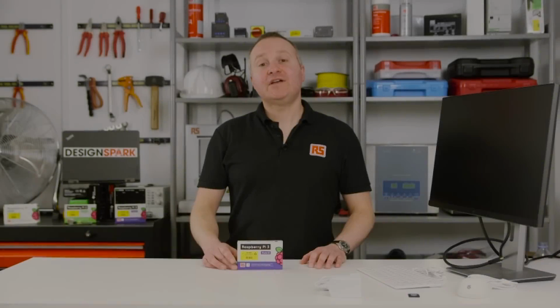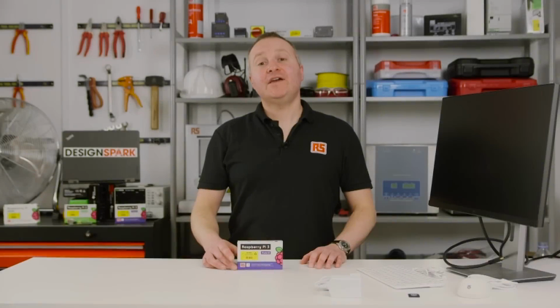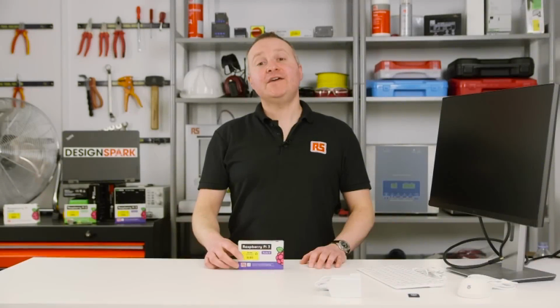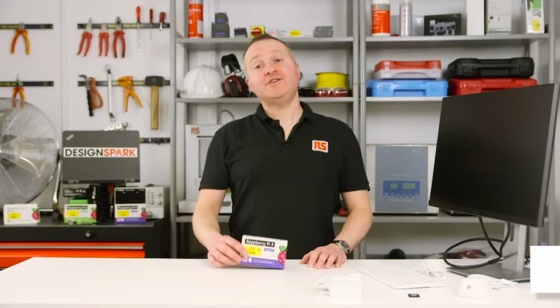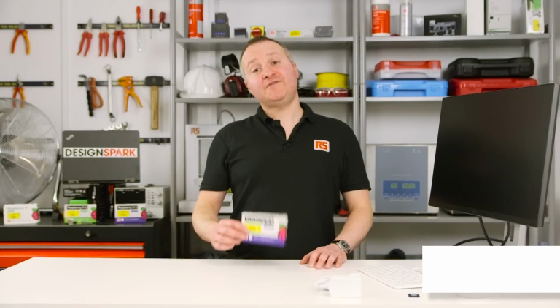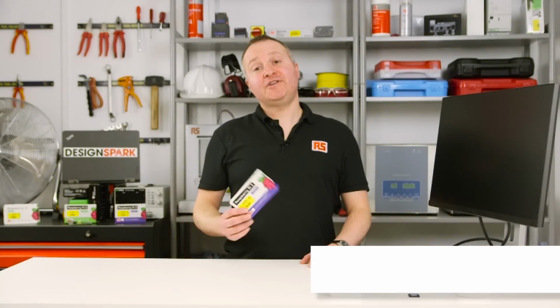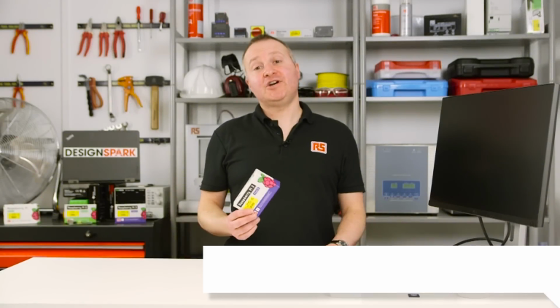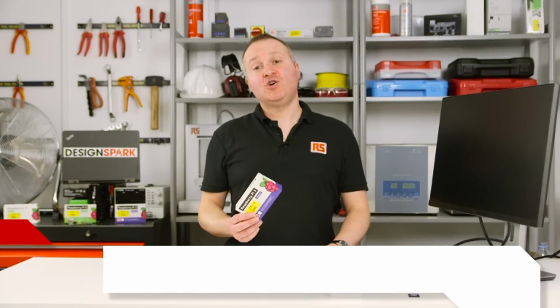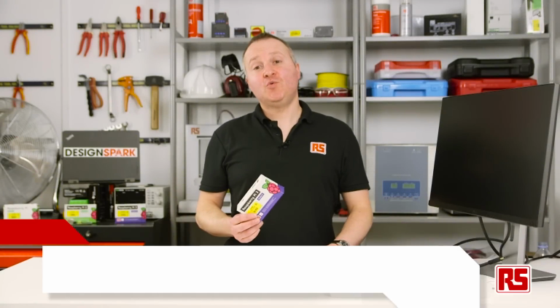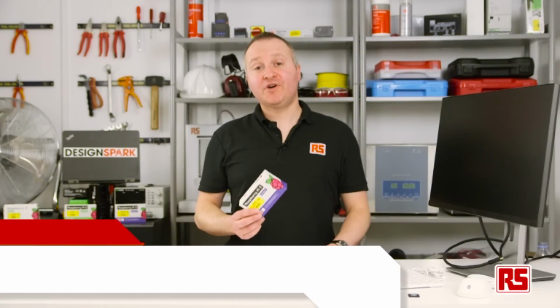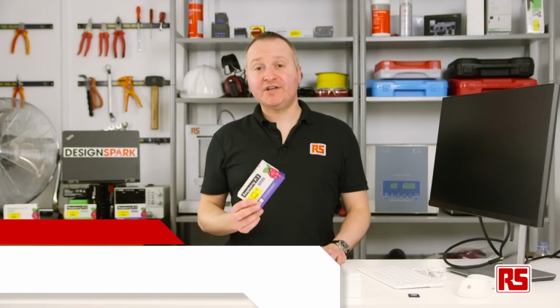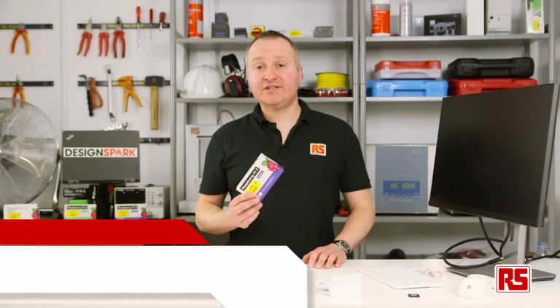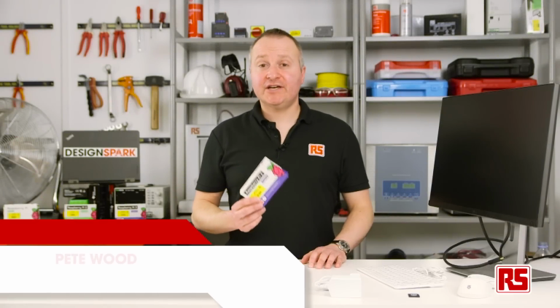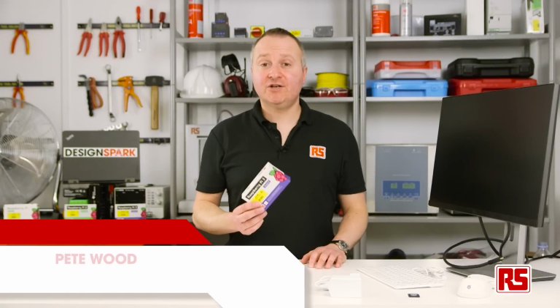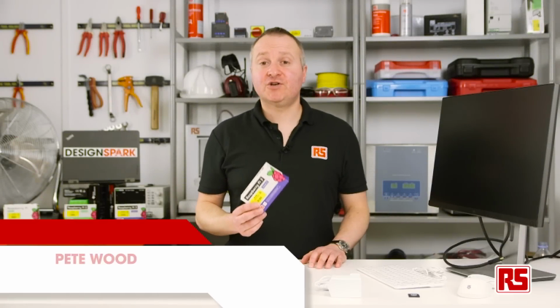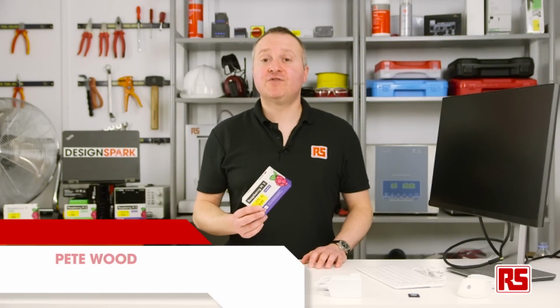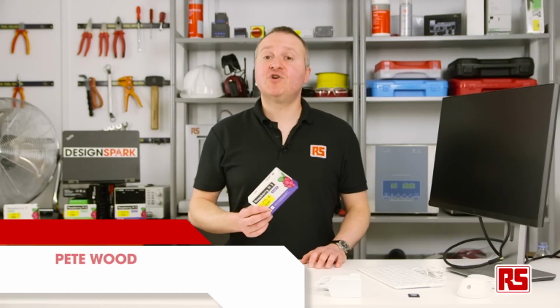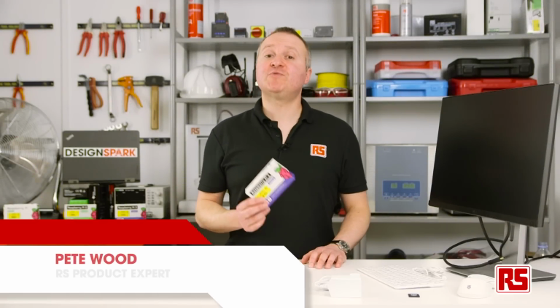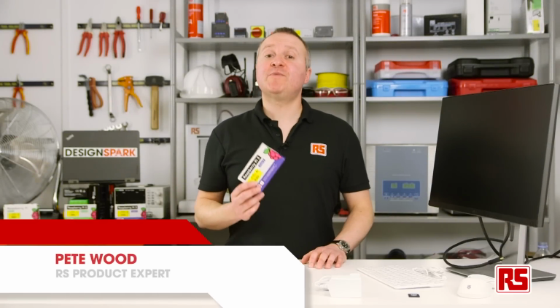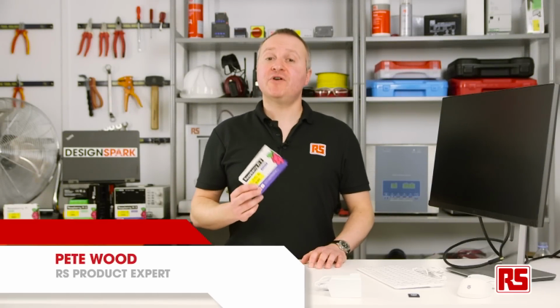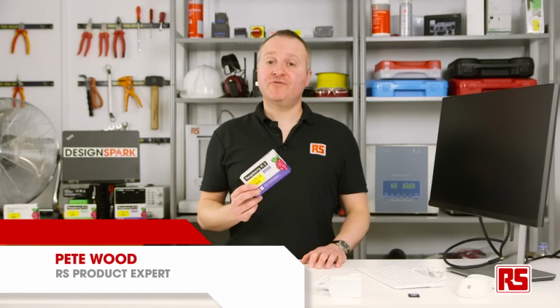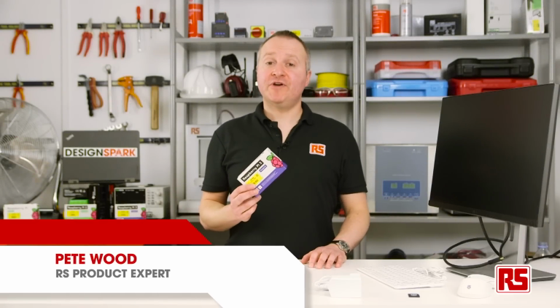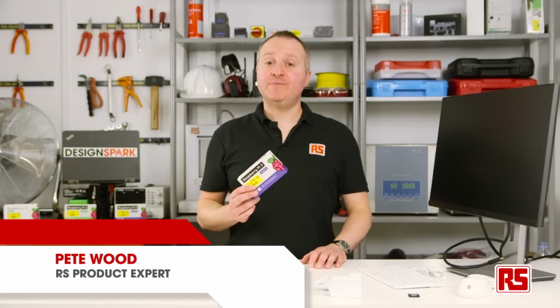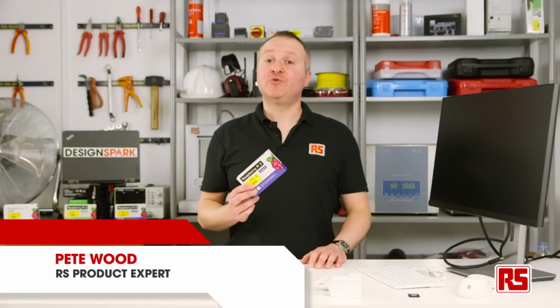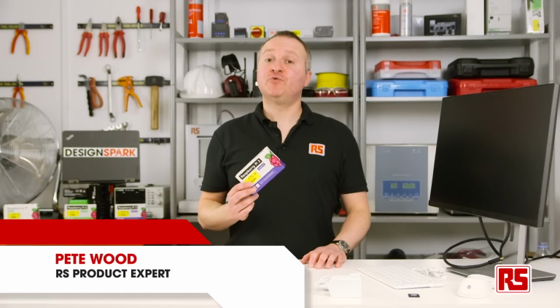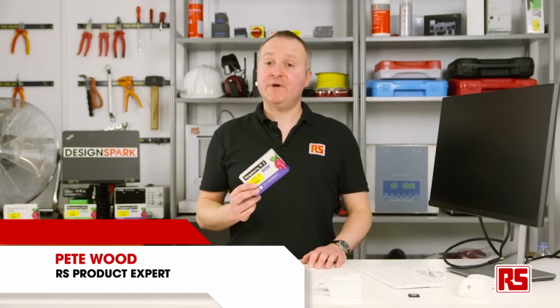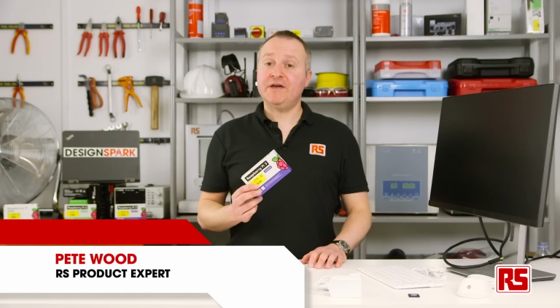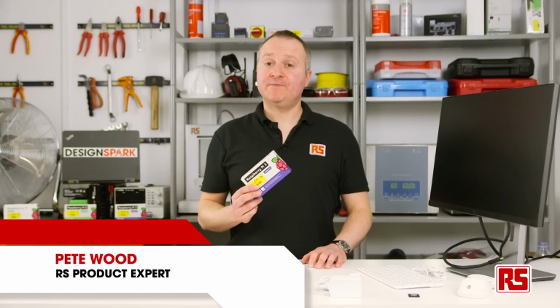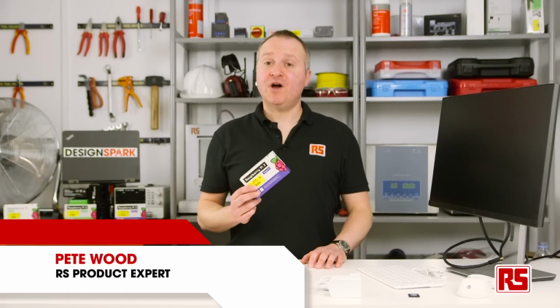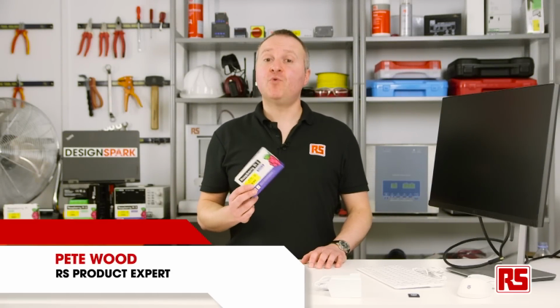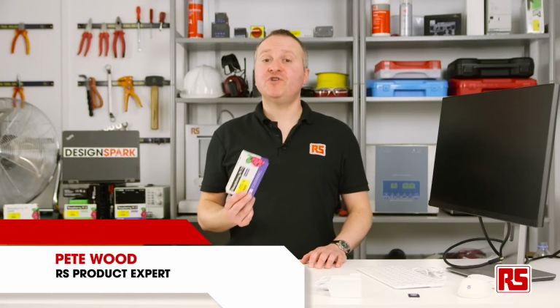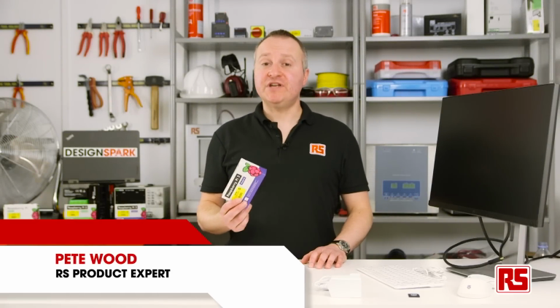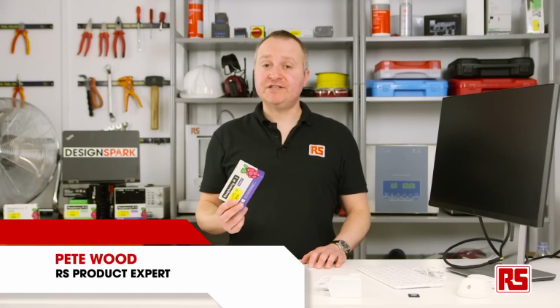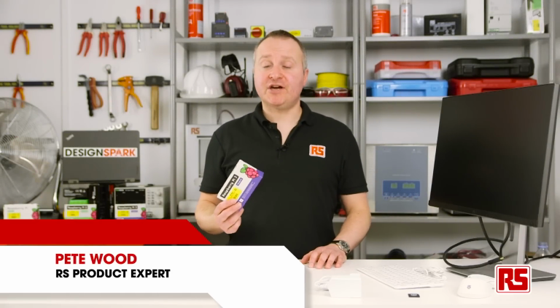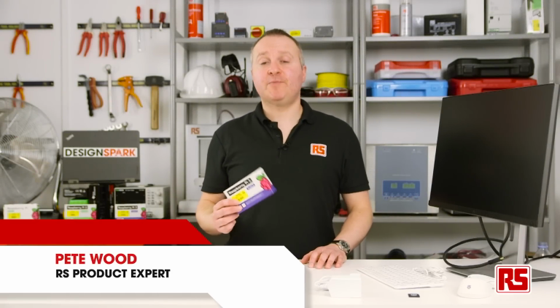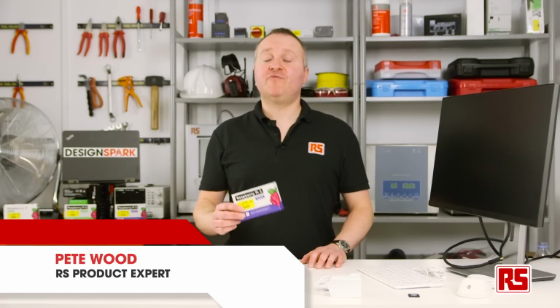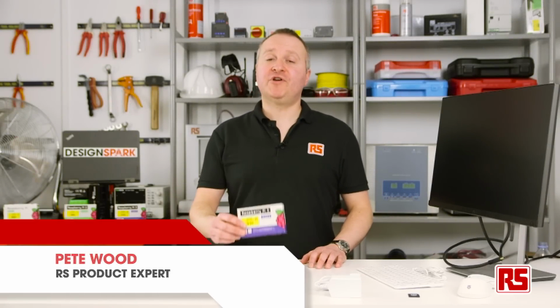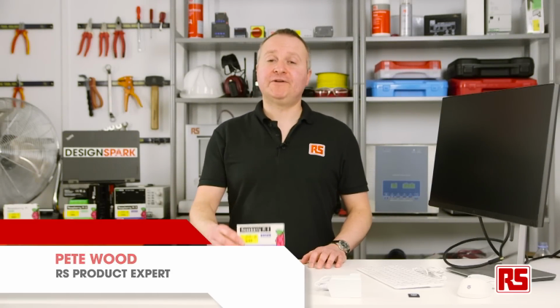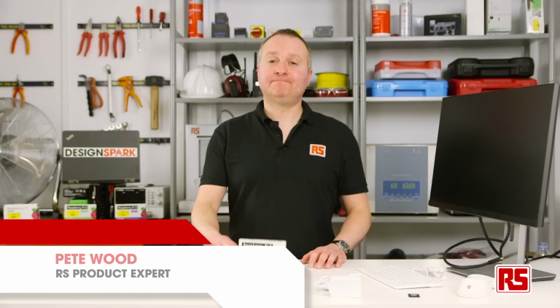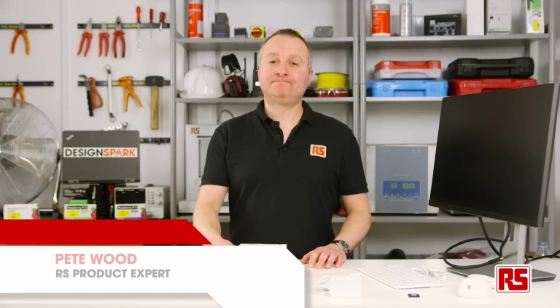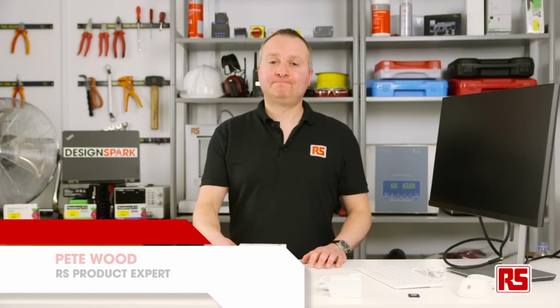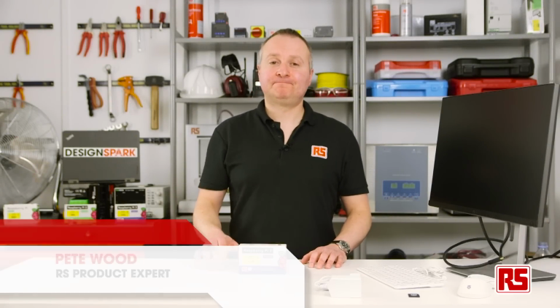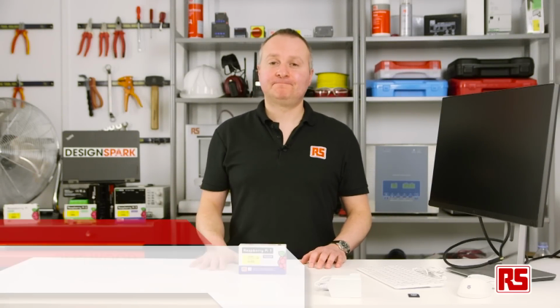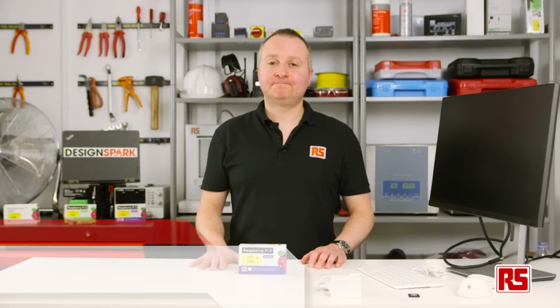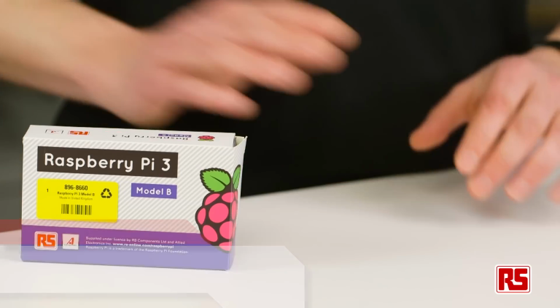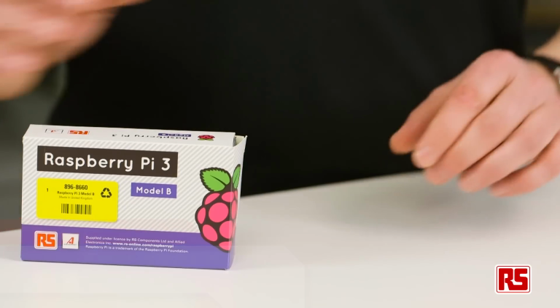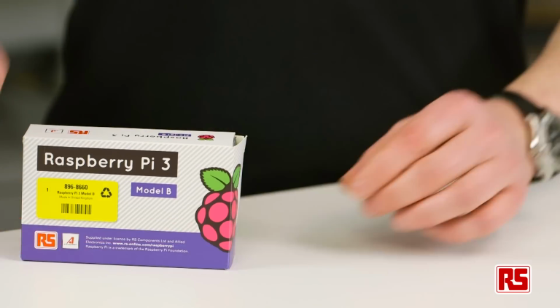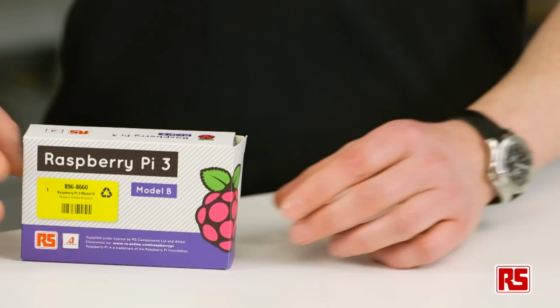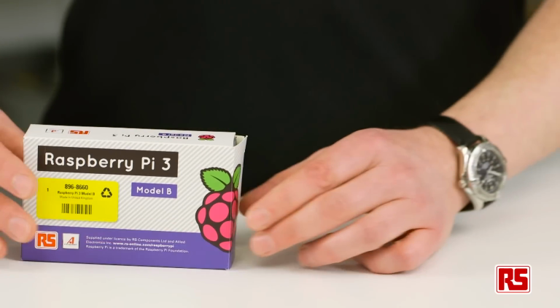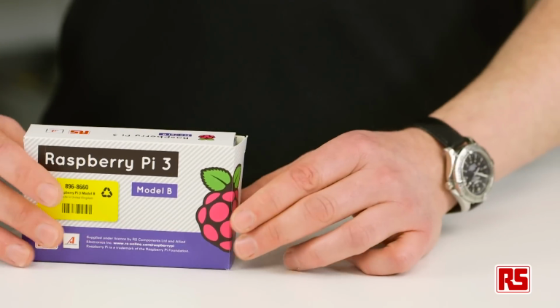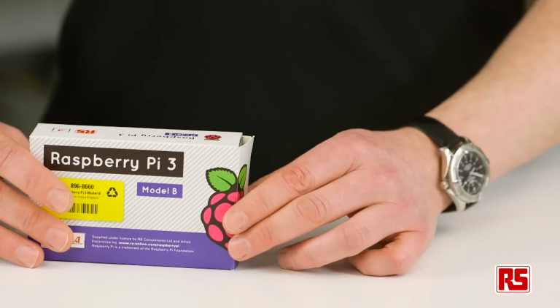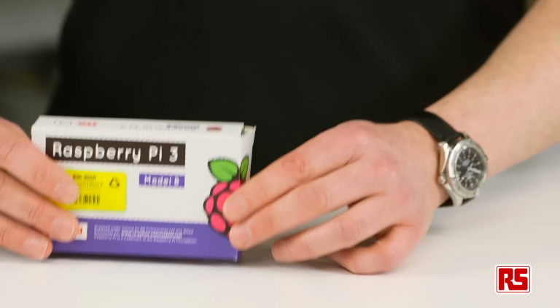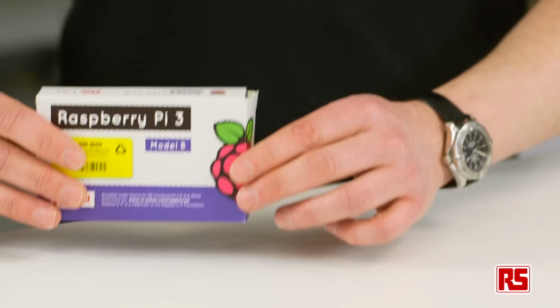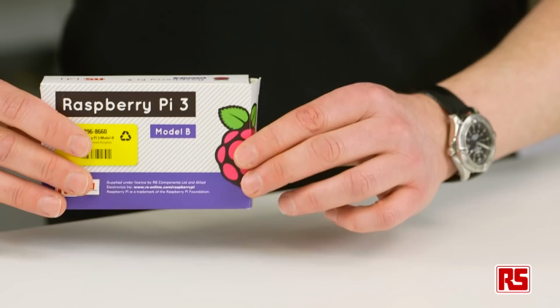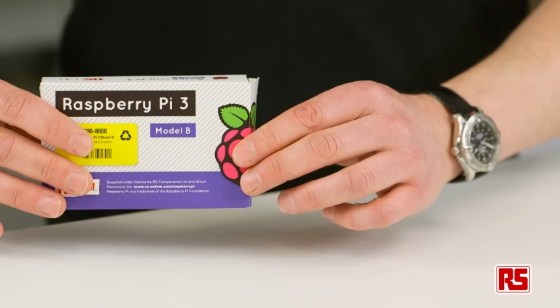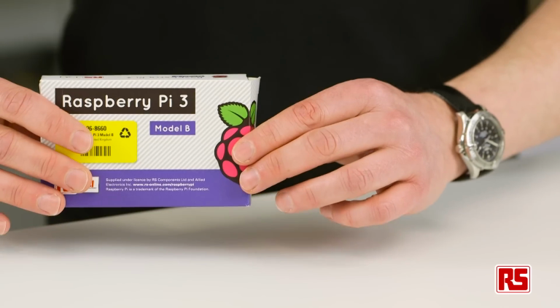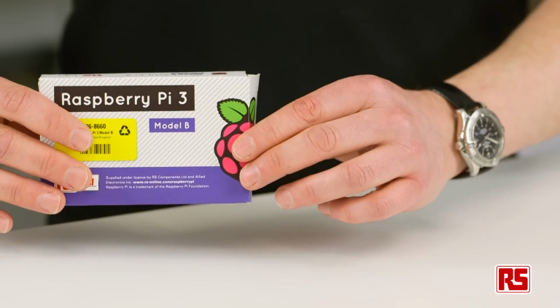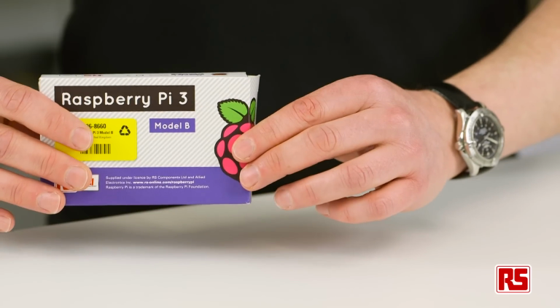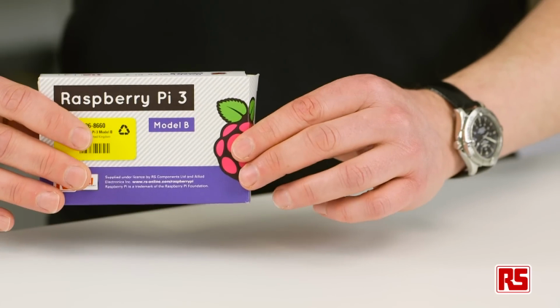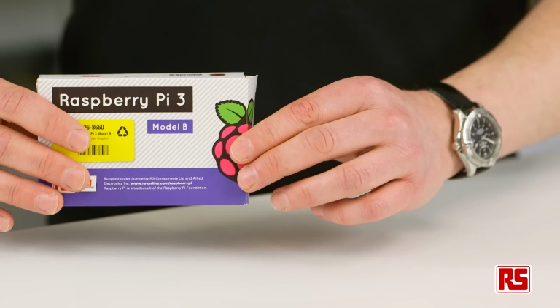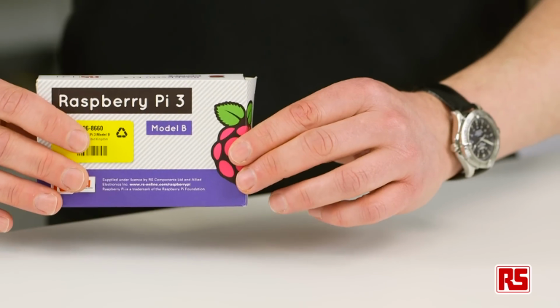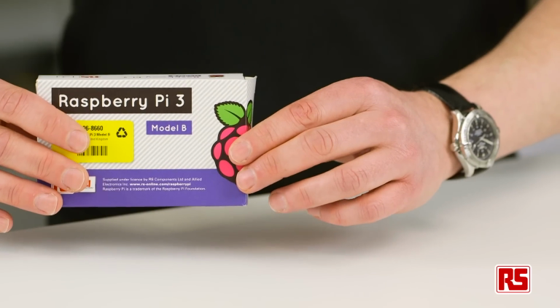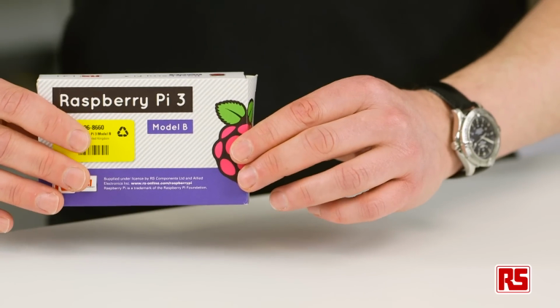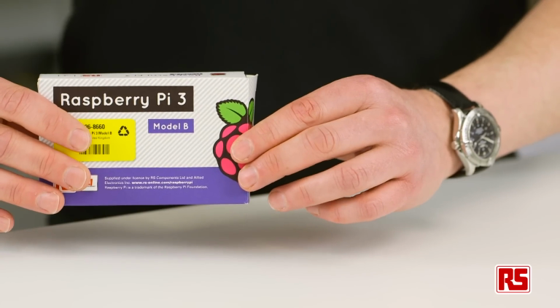In this video we're going to take a look at the Raspberry Pi 3 Model B and what you need to get up and running. So let's take it out of the box and see what it looks like.